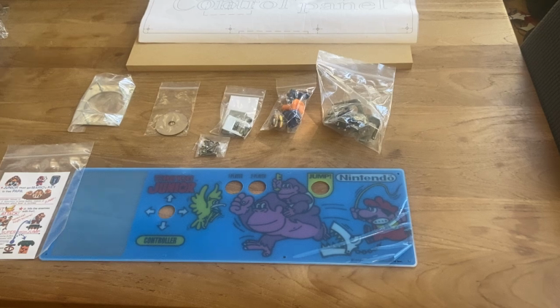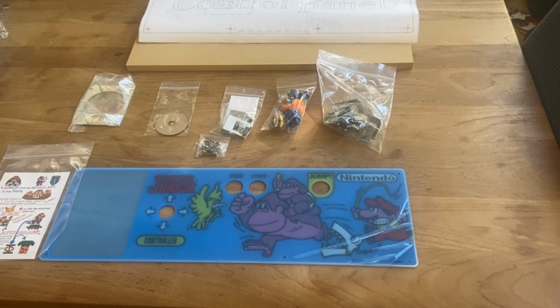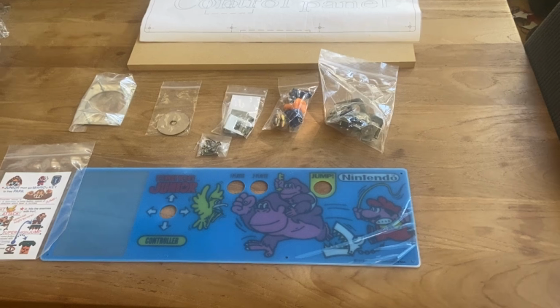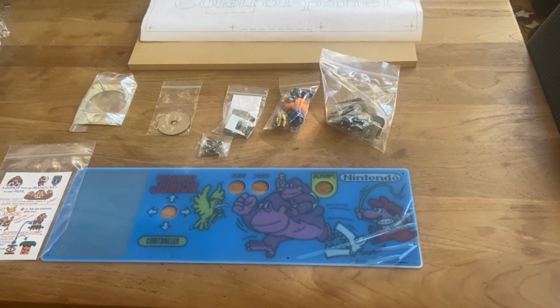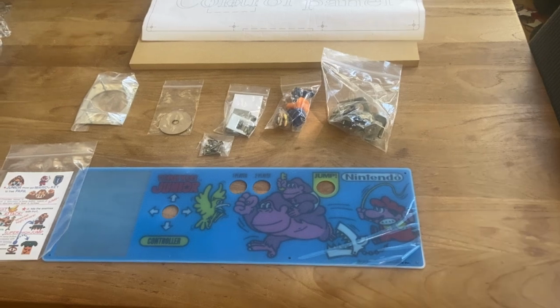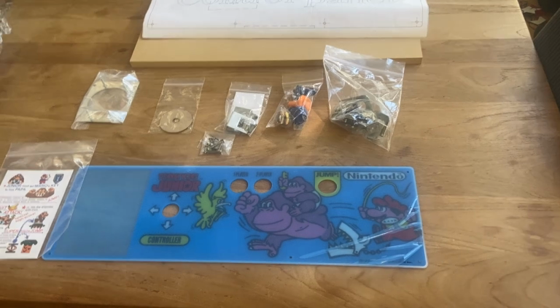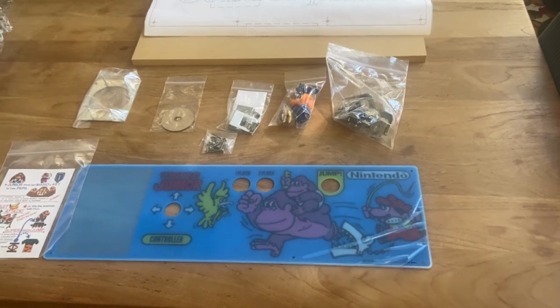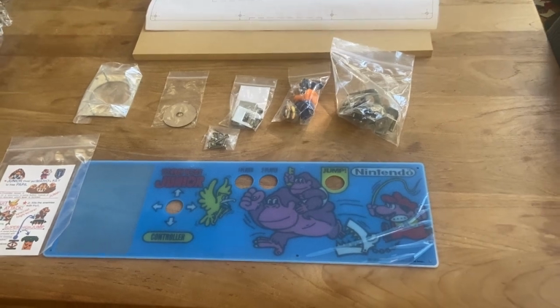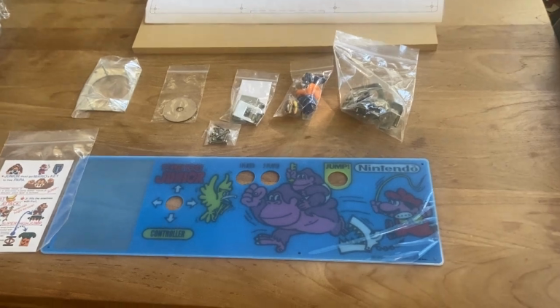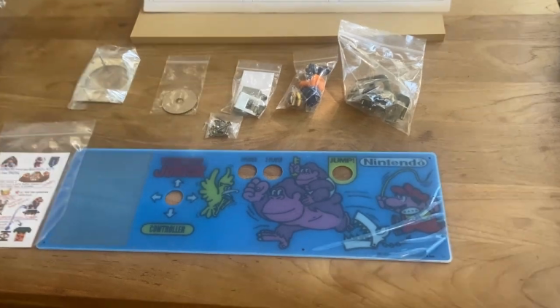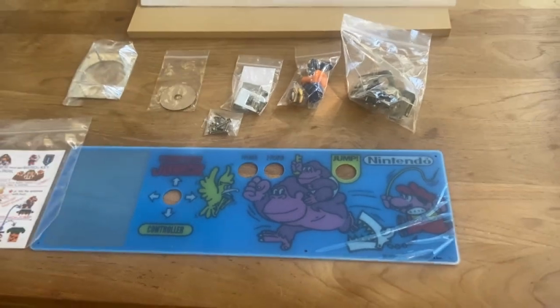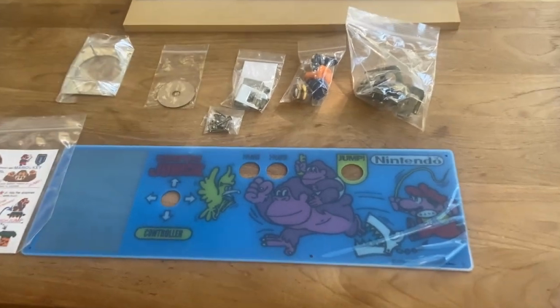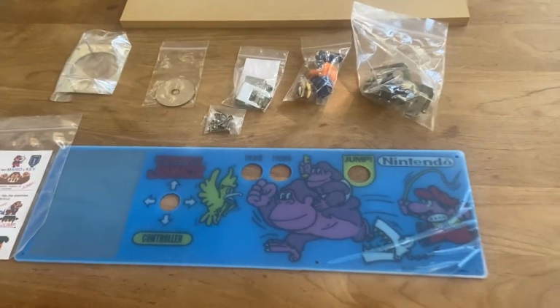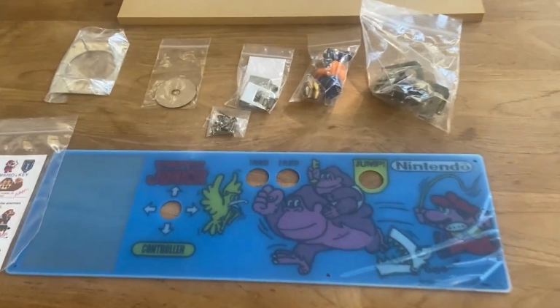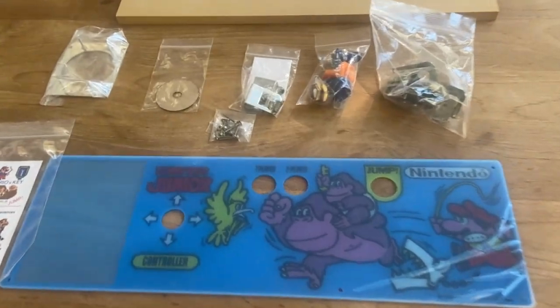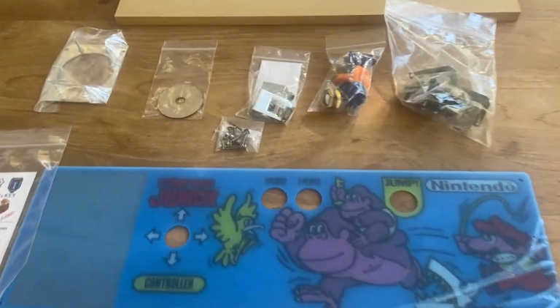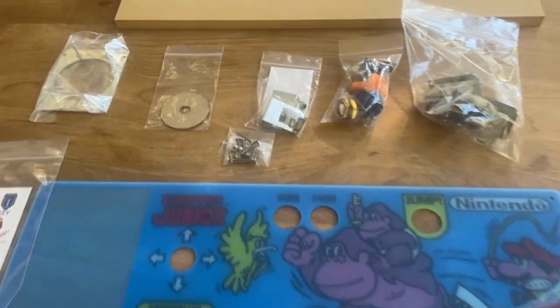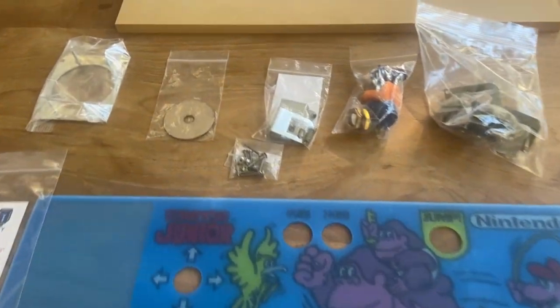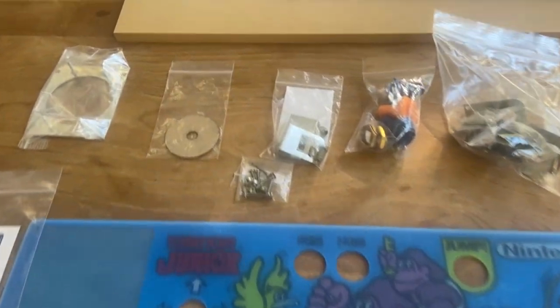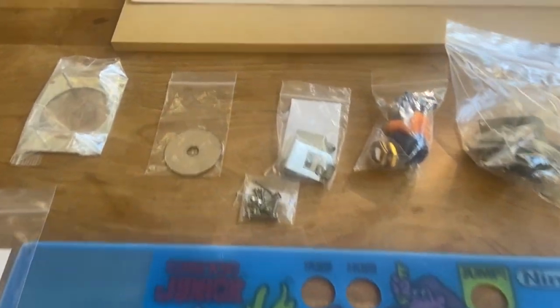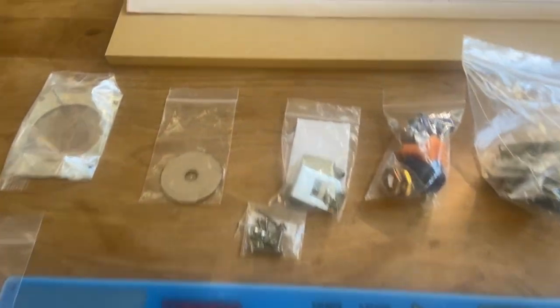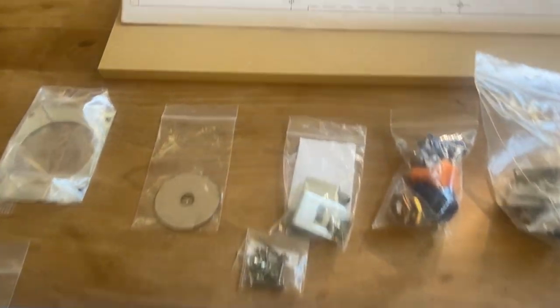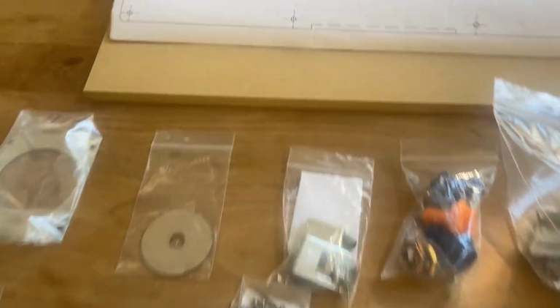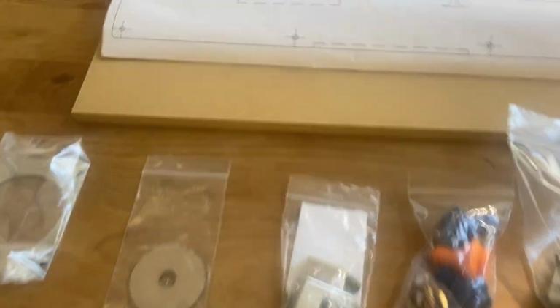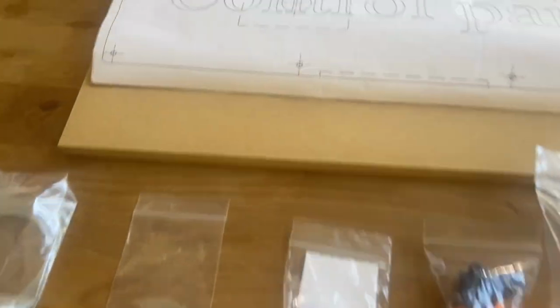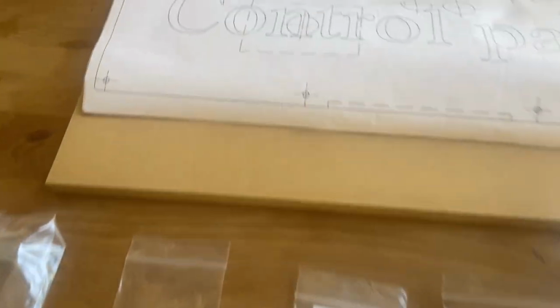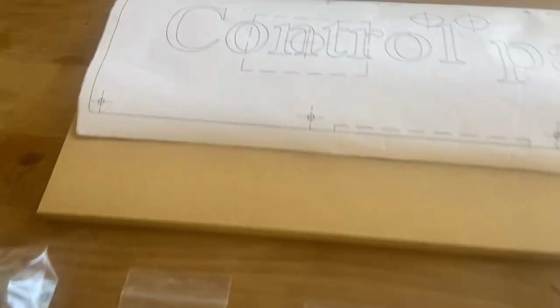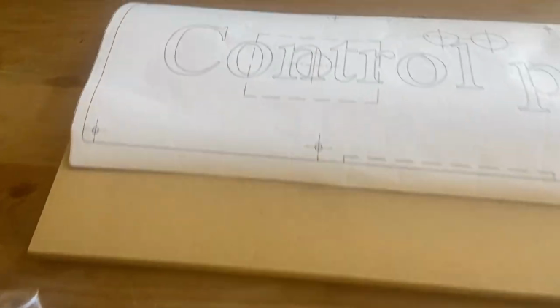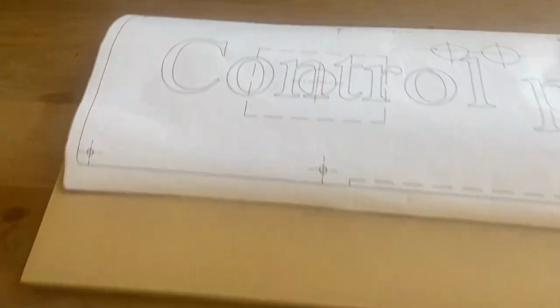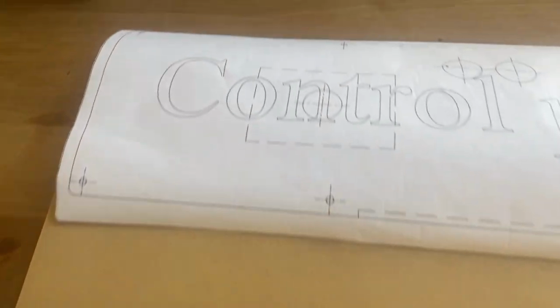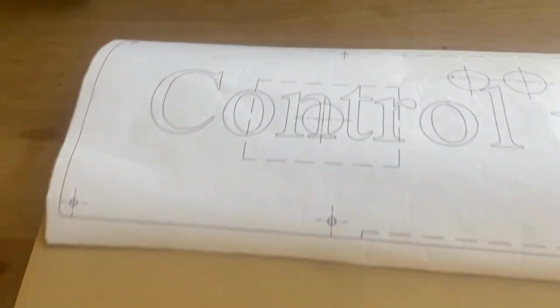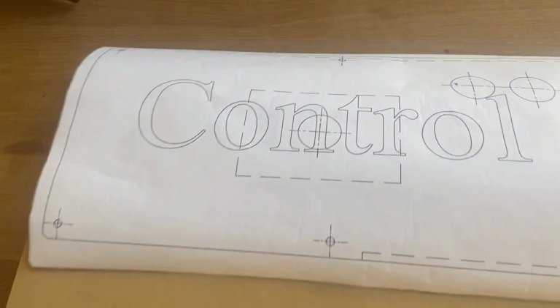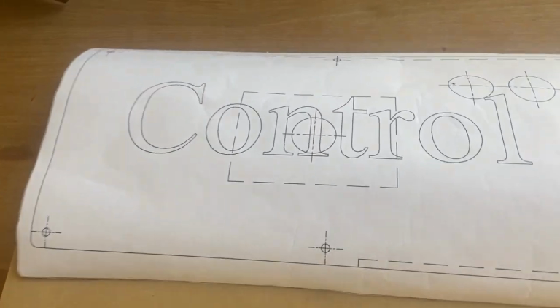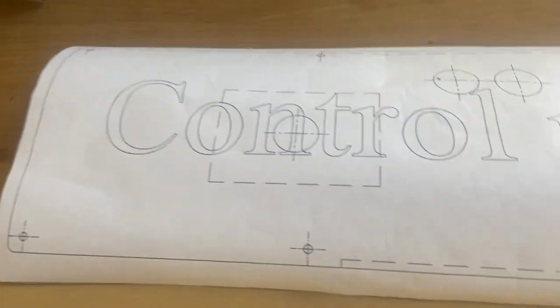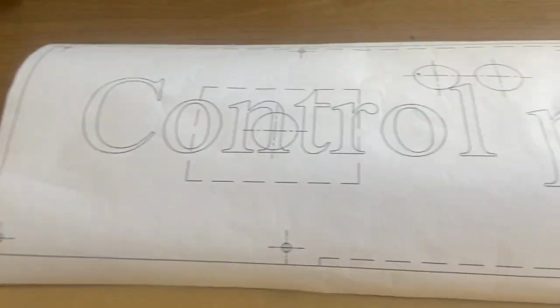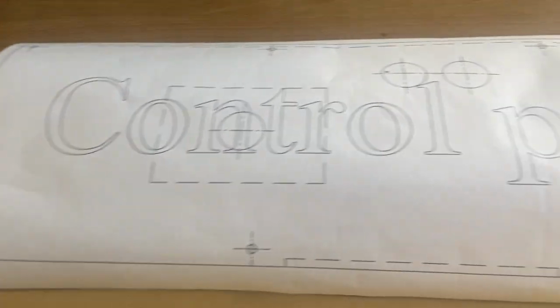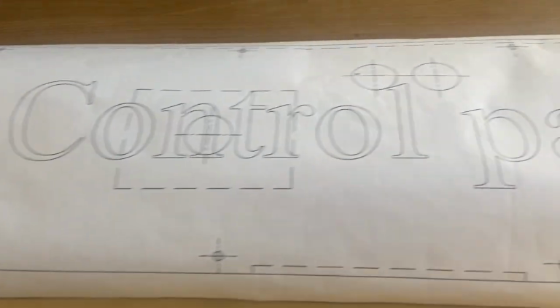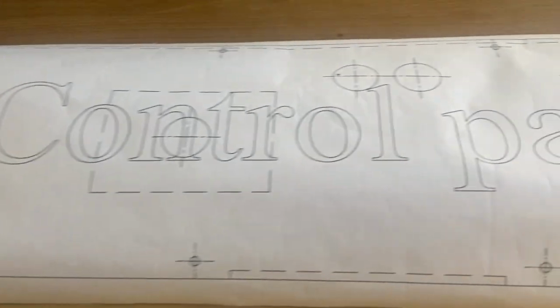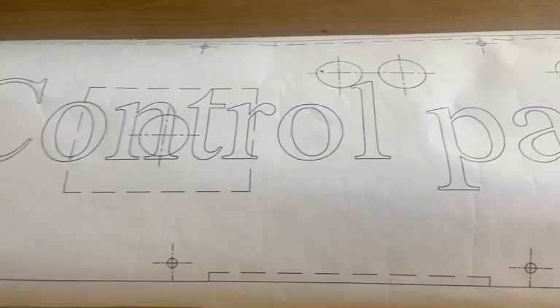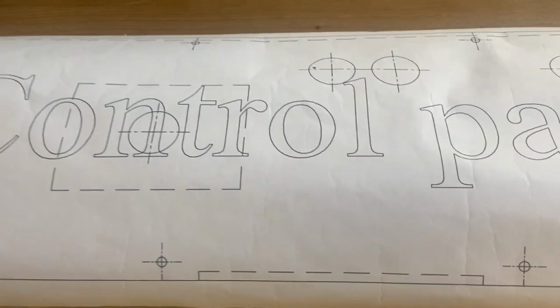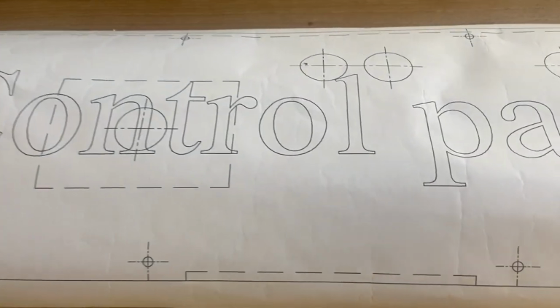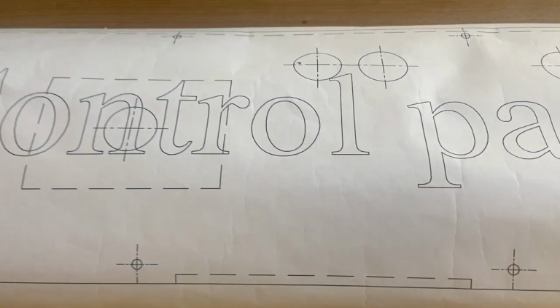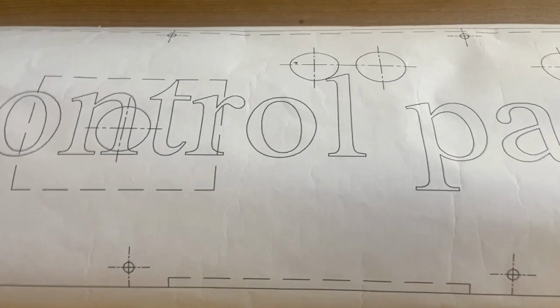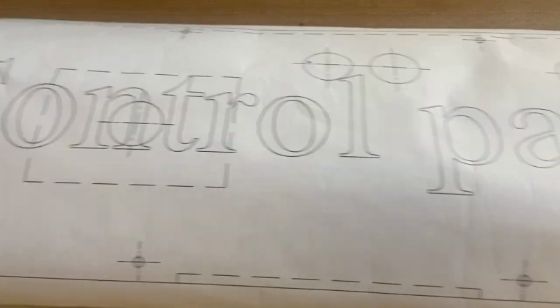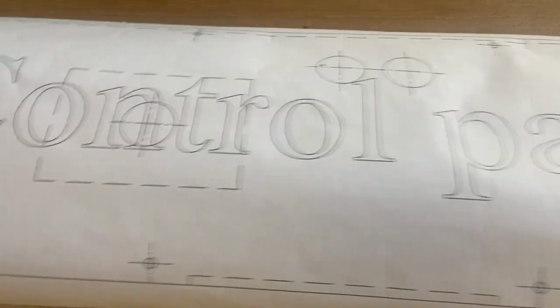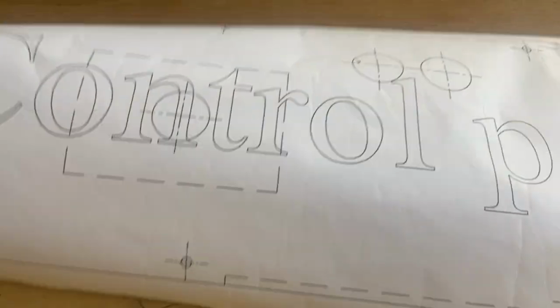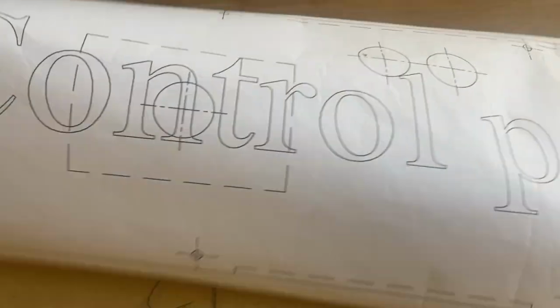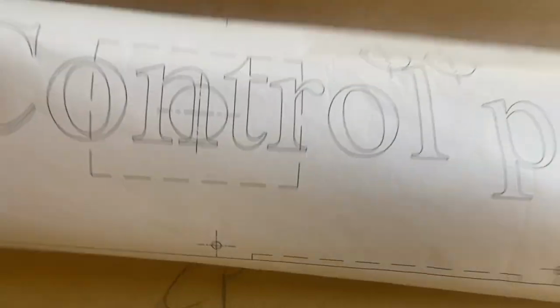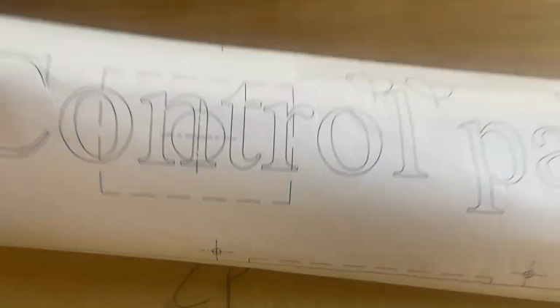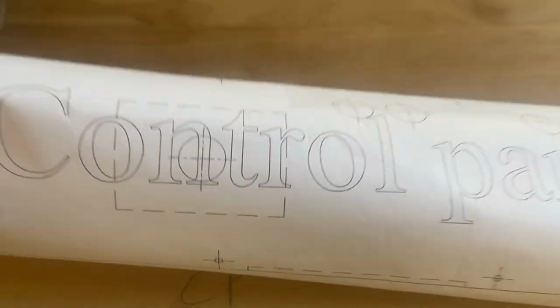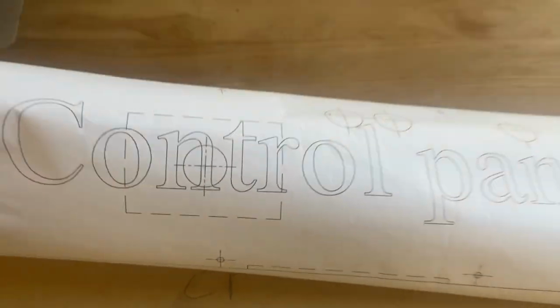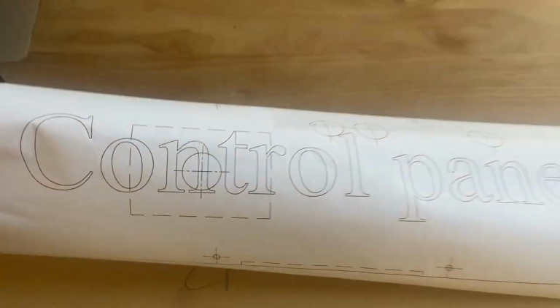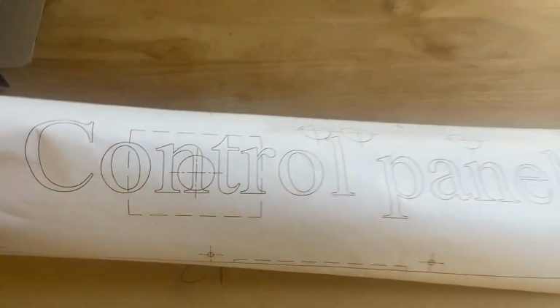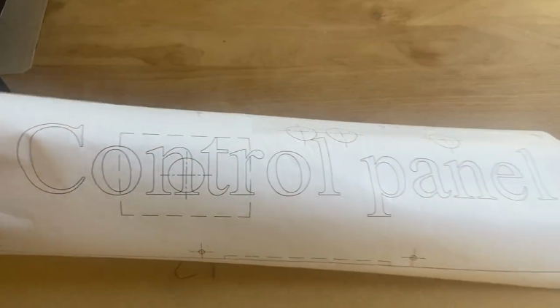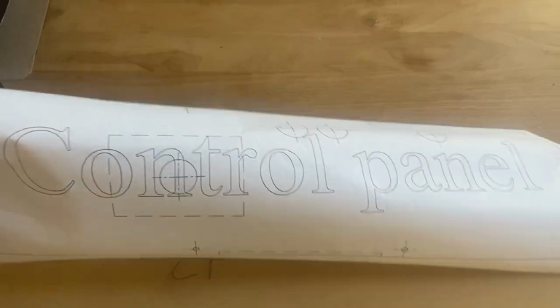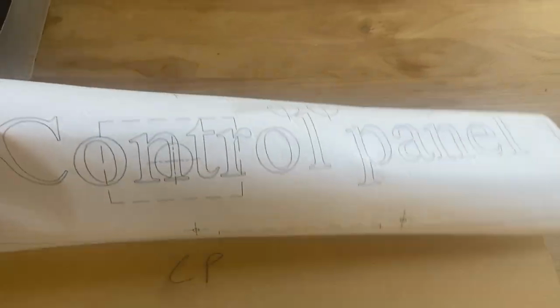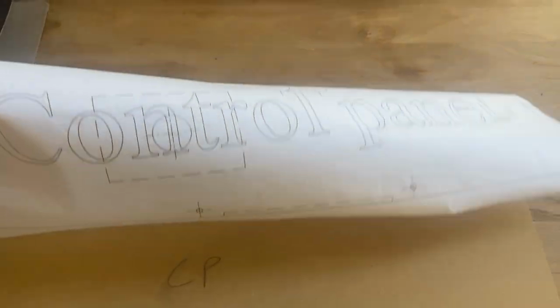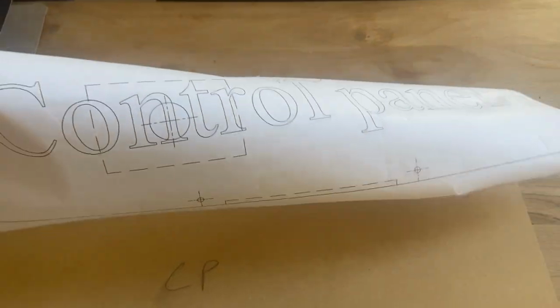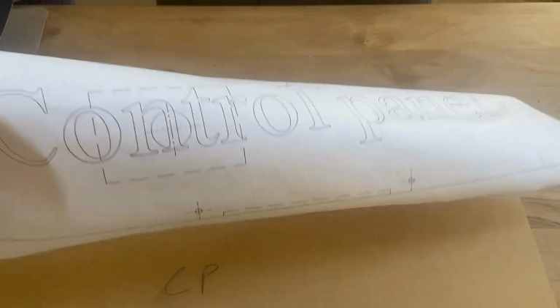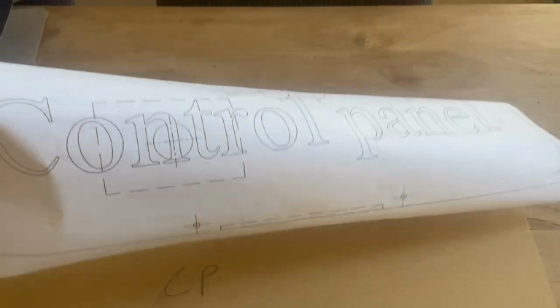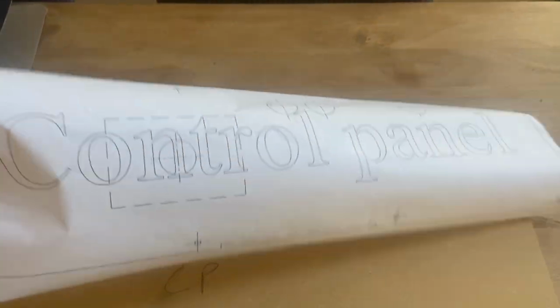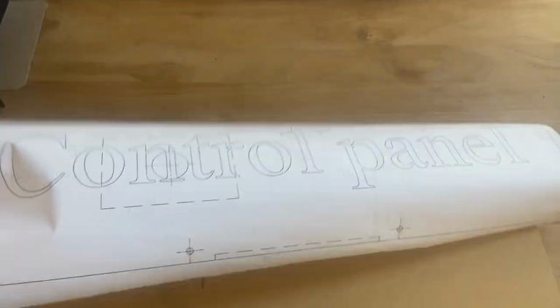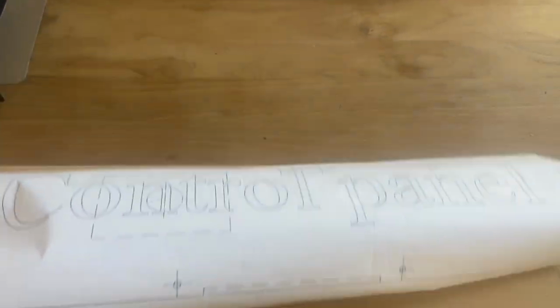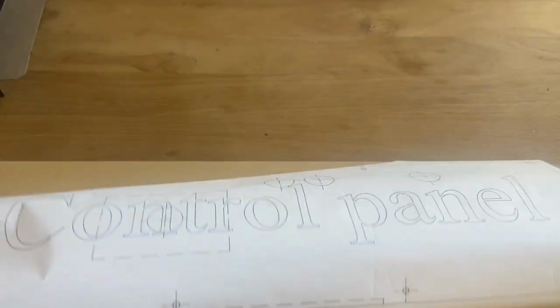In this video, I'm going to show you how to make a Nintendo control panel. But first, we need to go over why we are doing this.